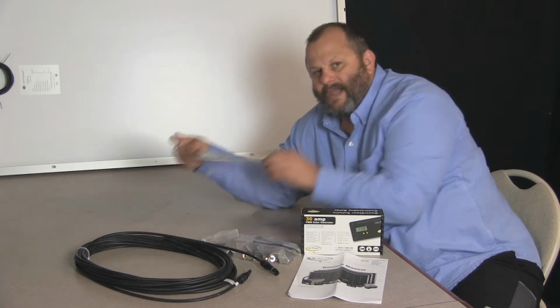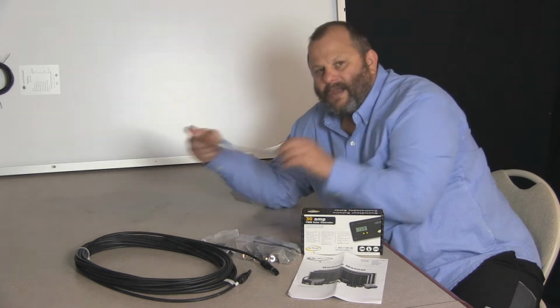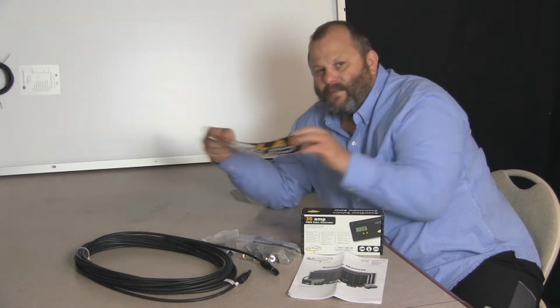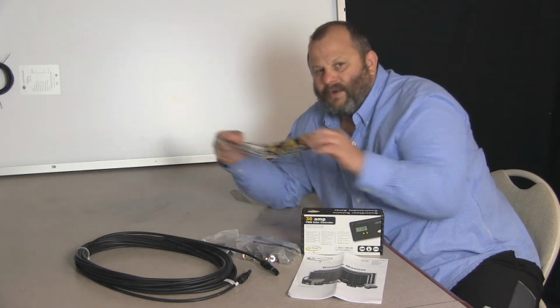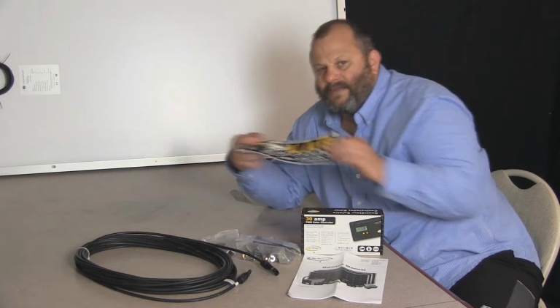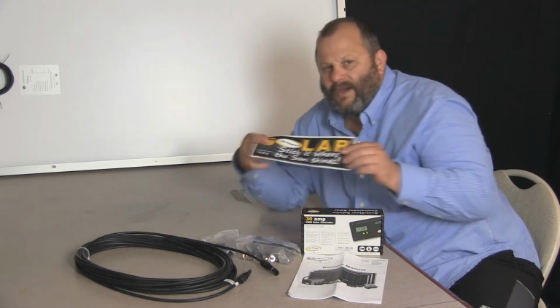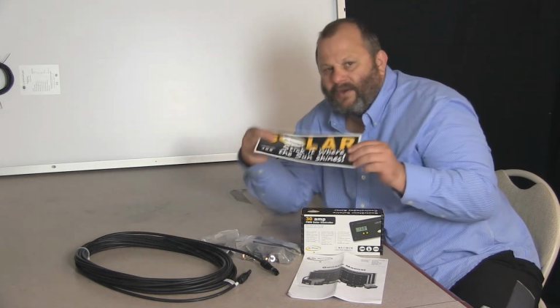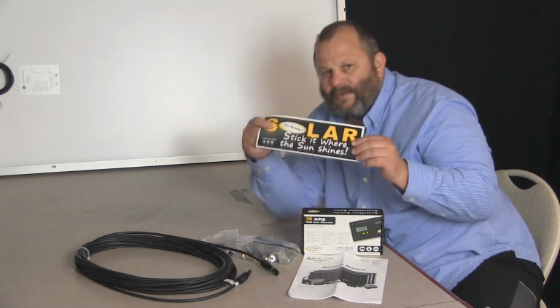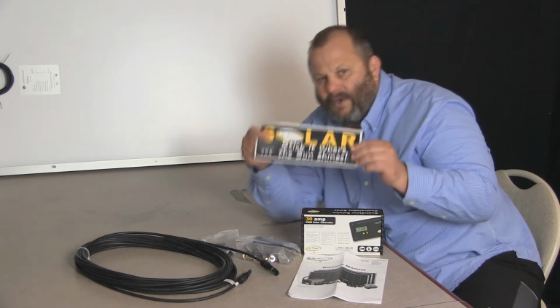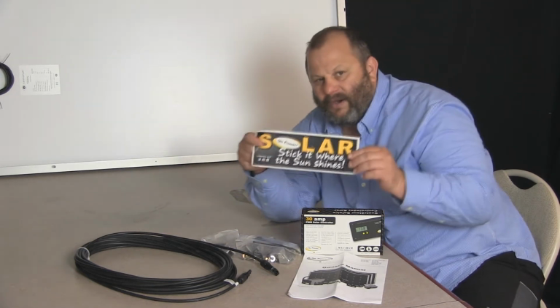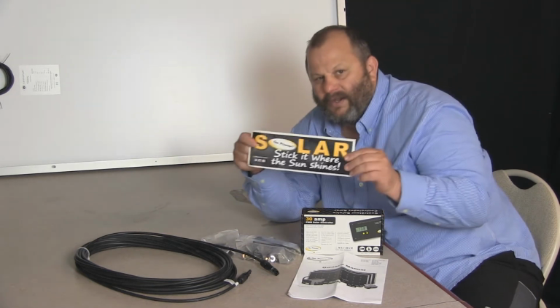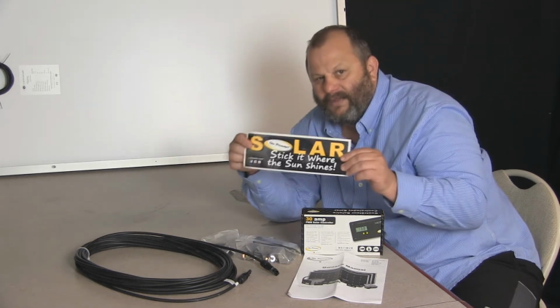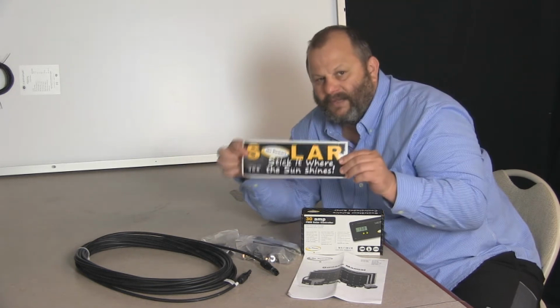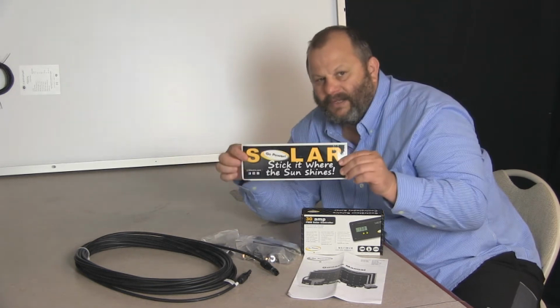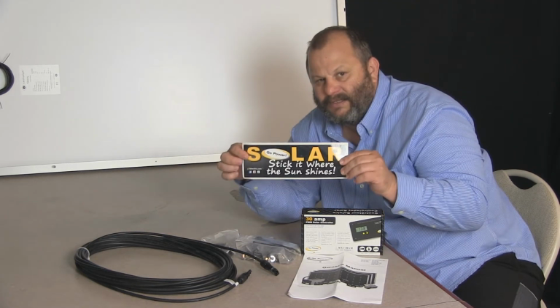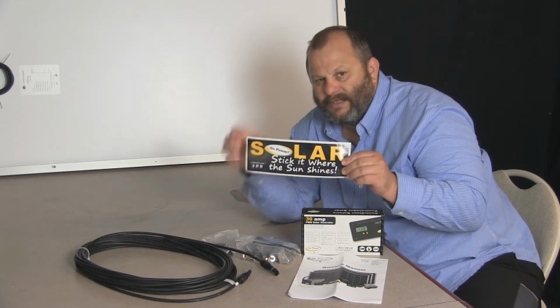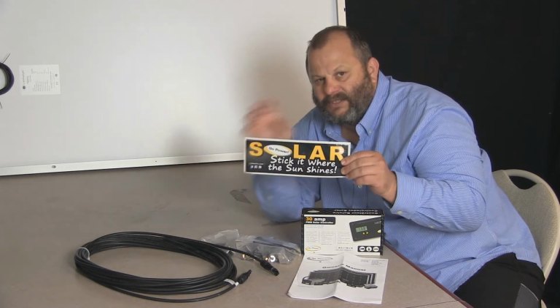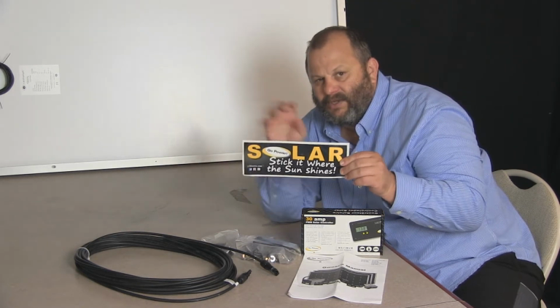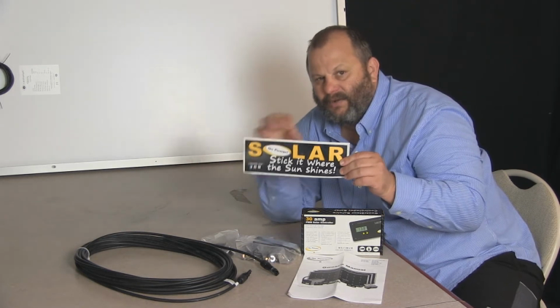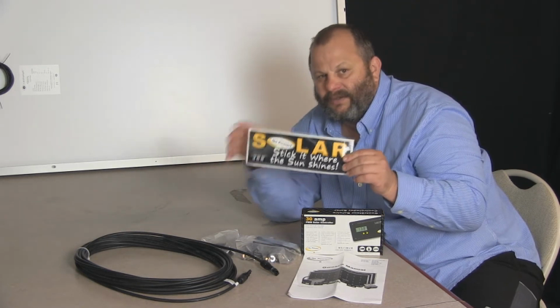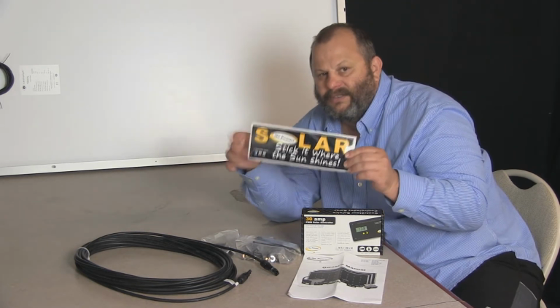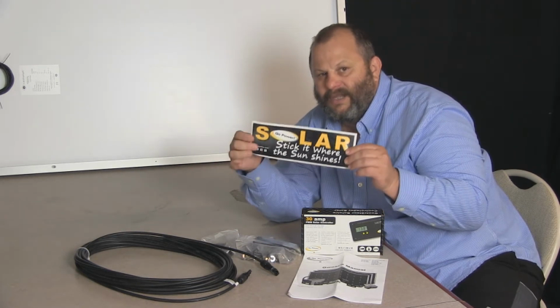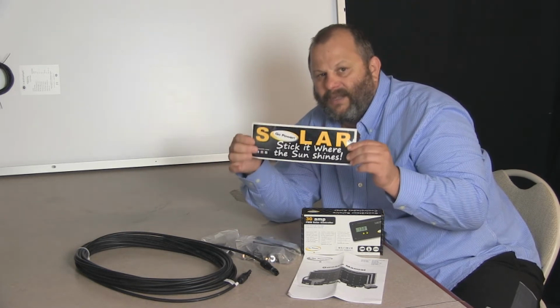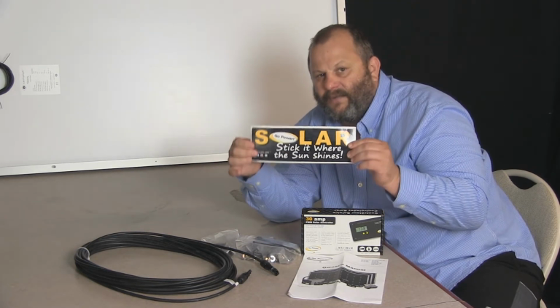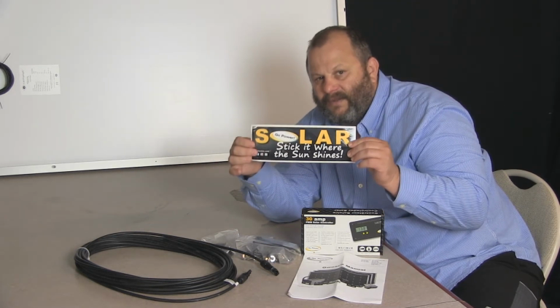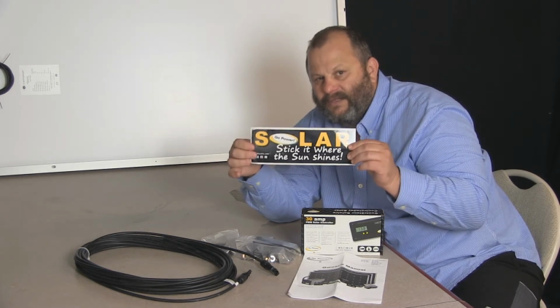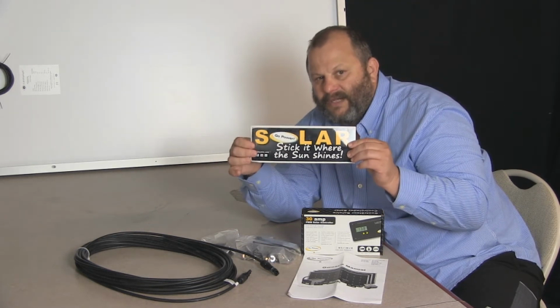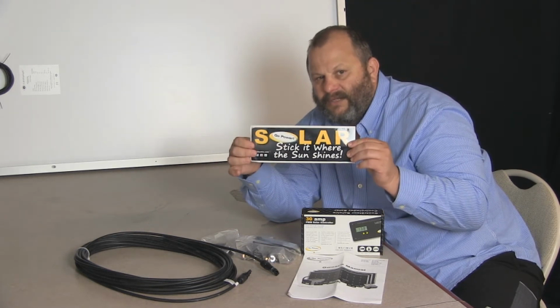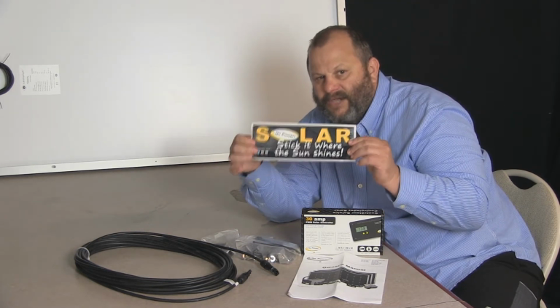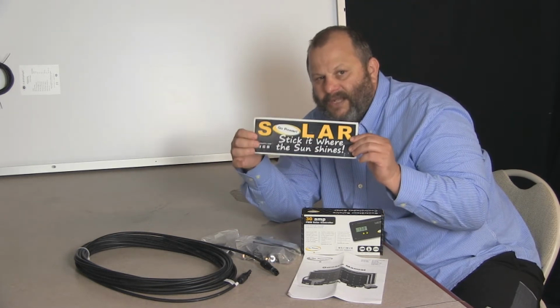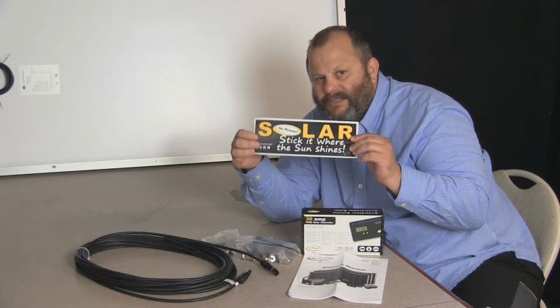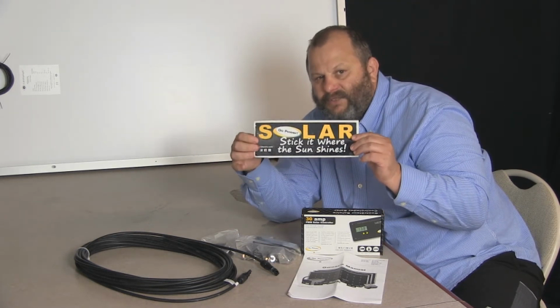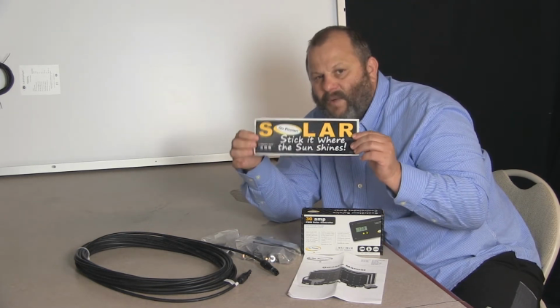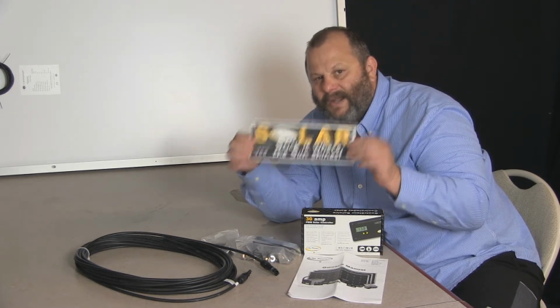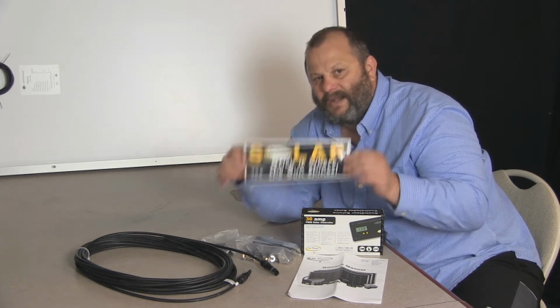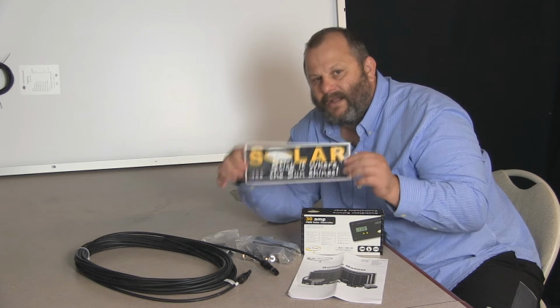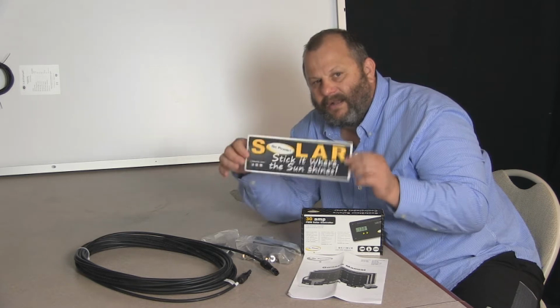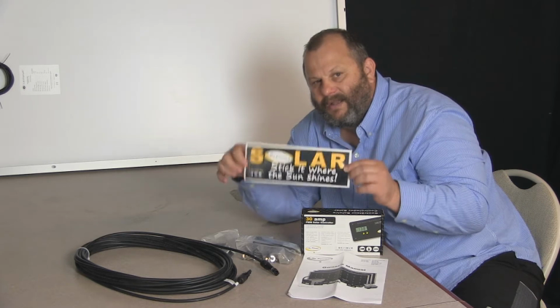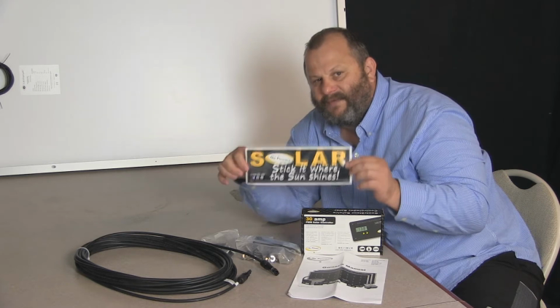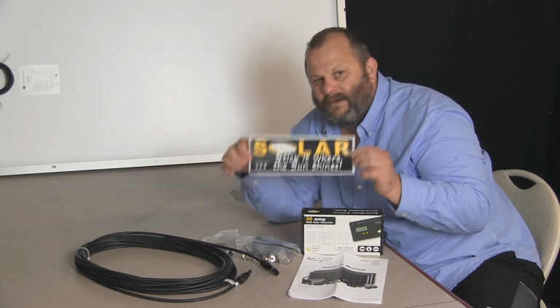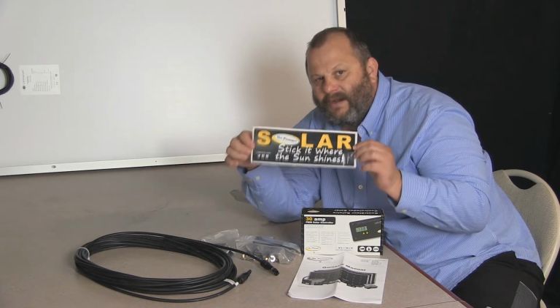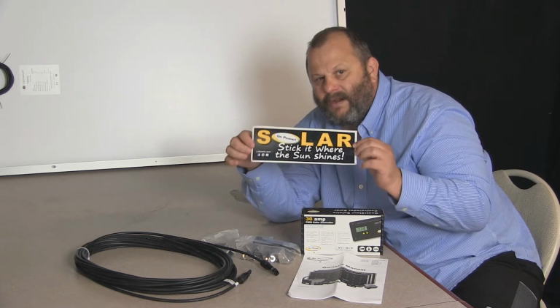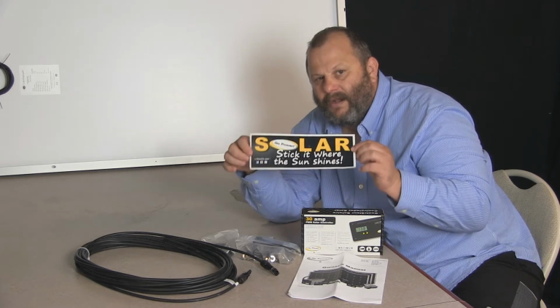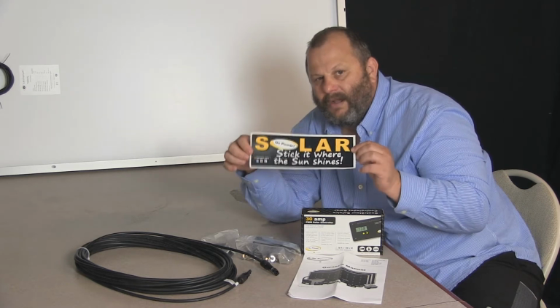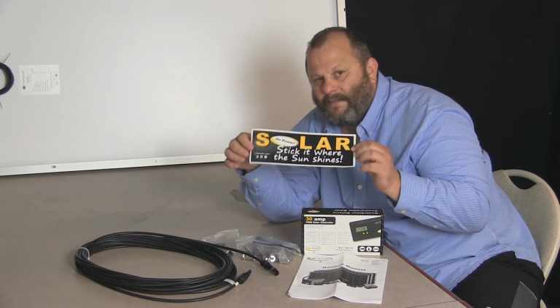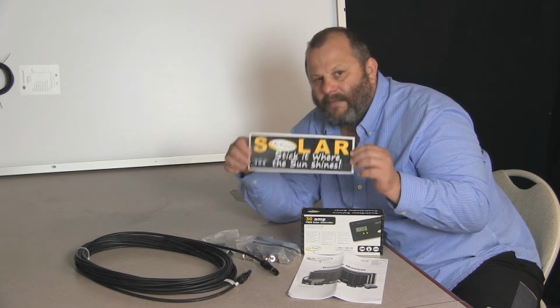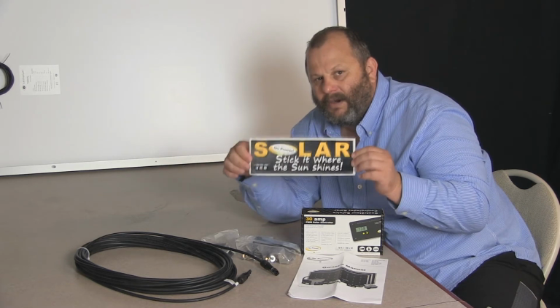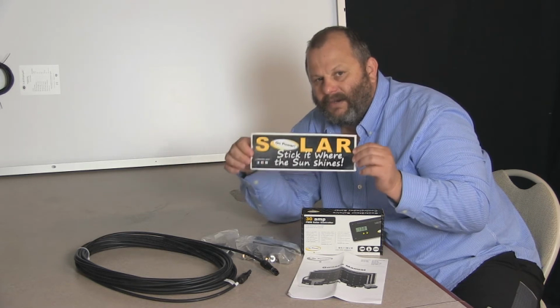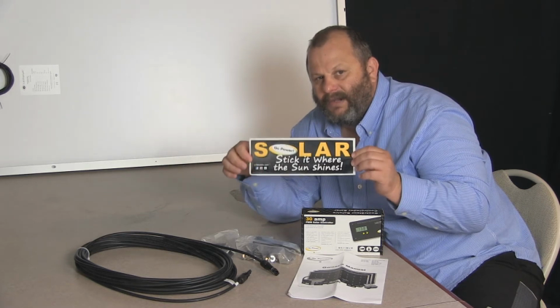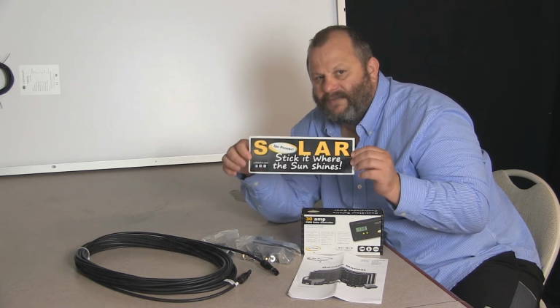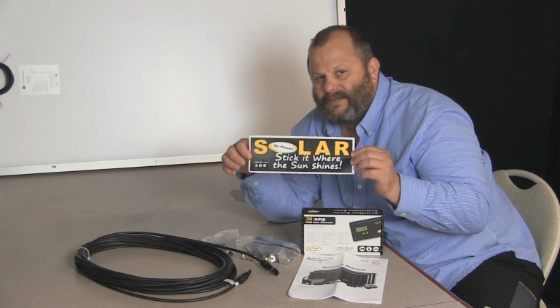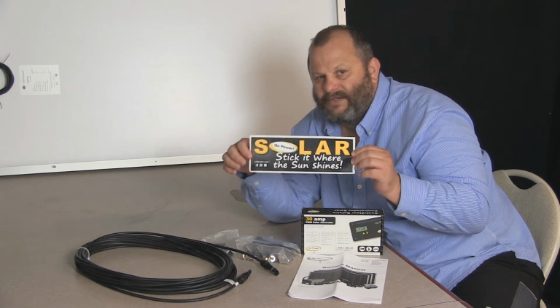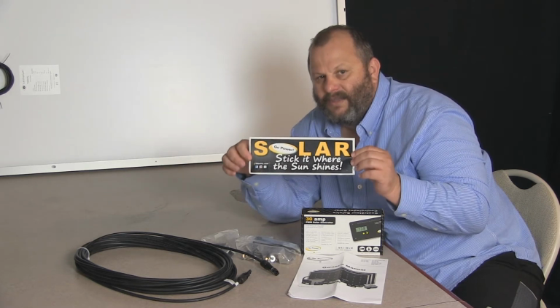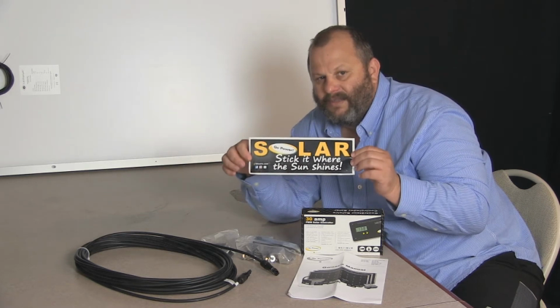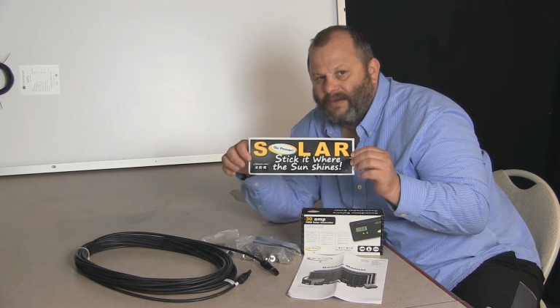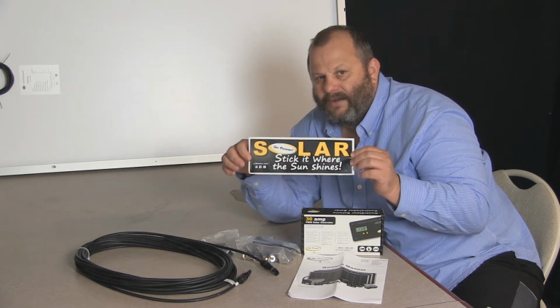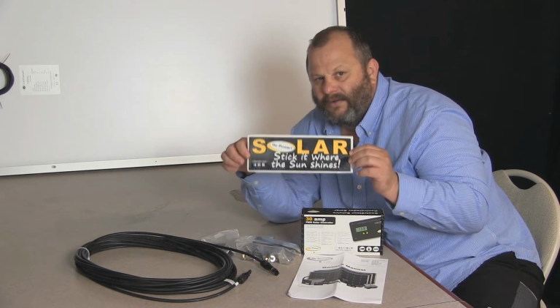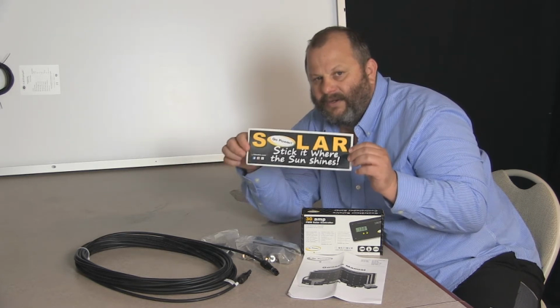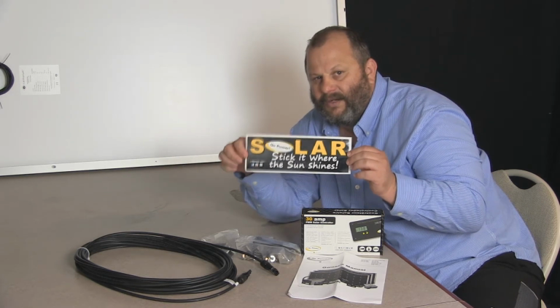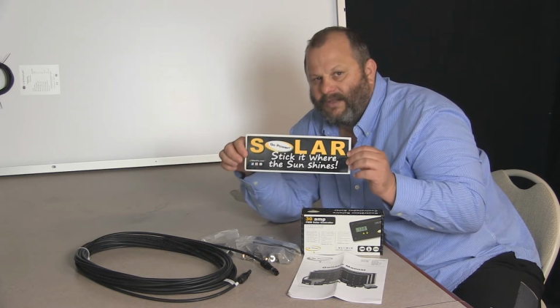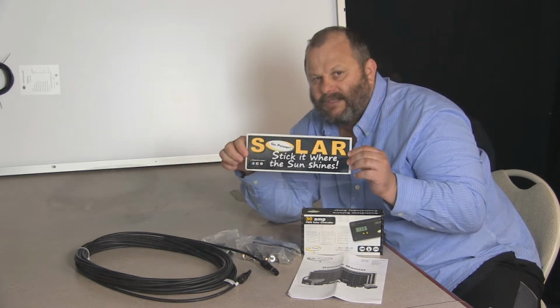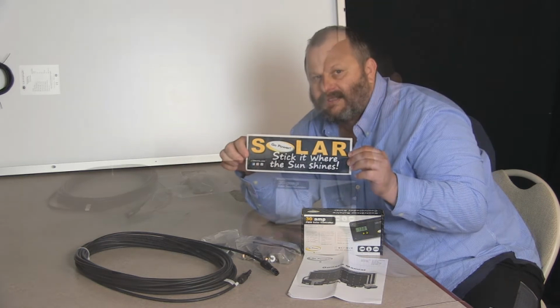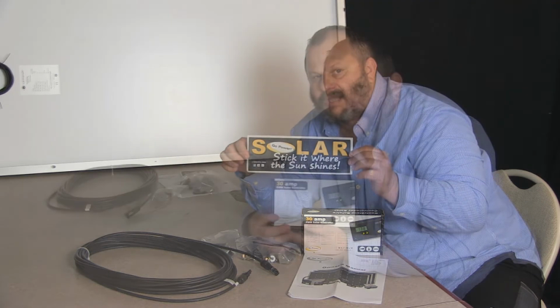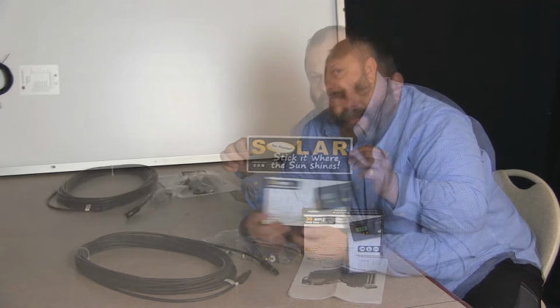One of their new marketing things is a sticker that says 'Stick it where the sun shines.' It's quite a clever marketing feature that they've included in these kits.